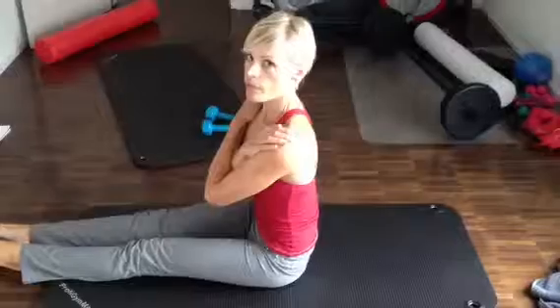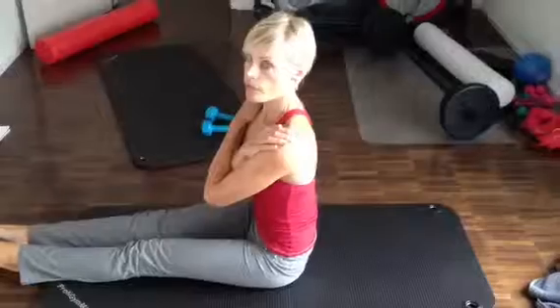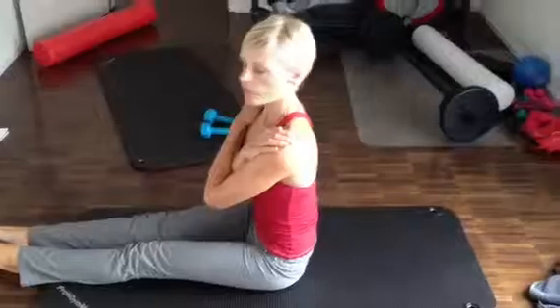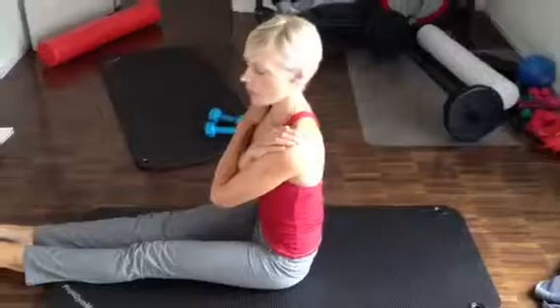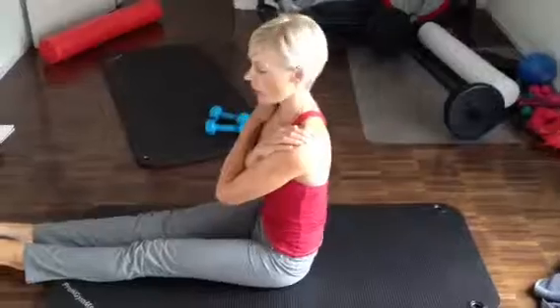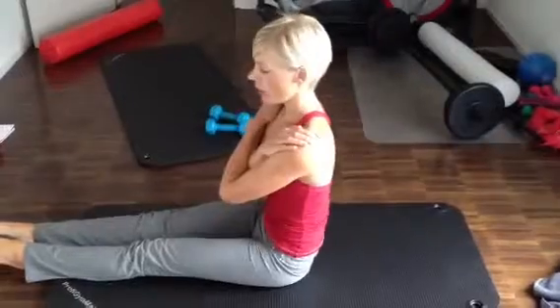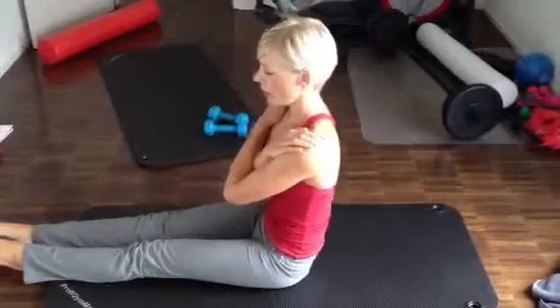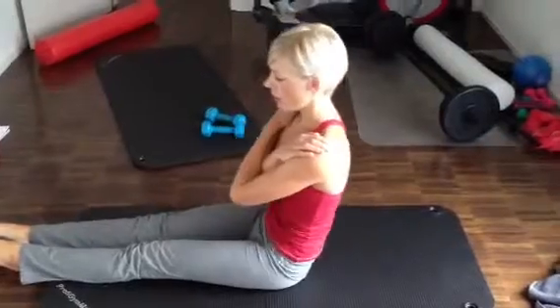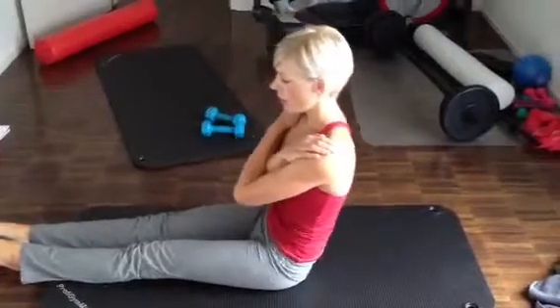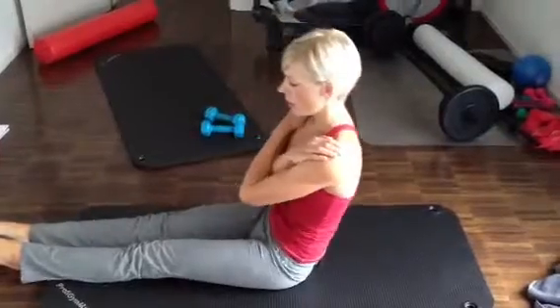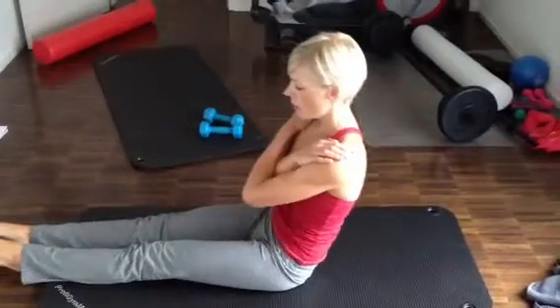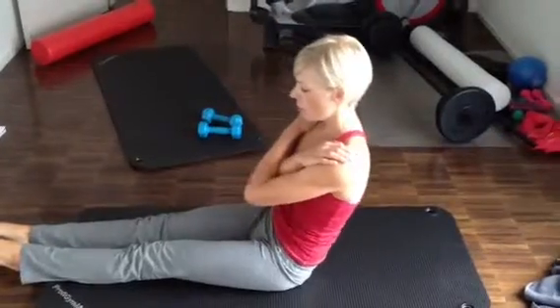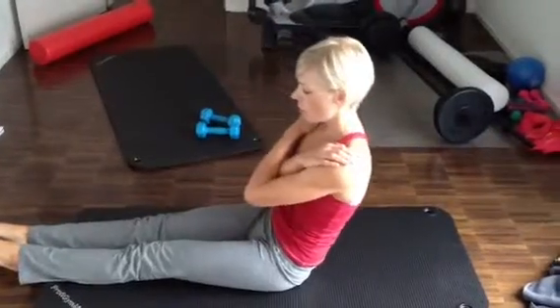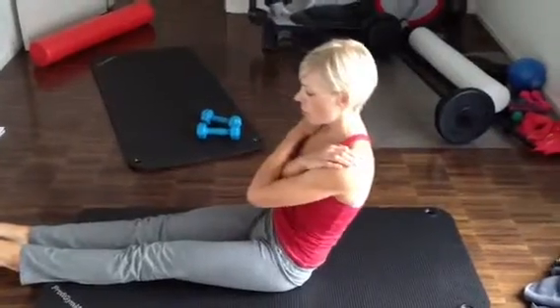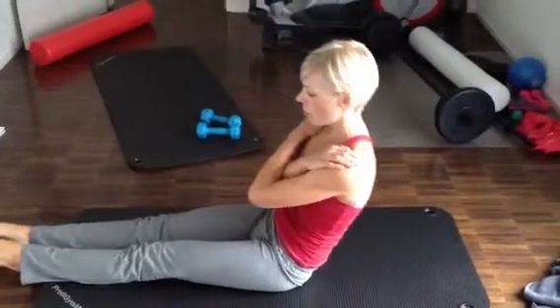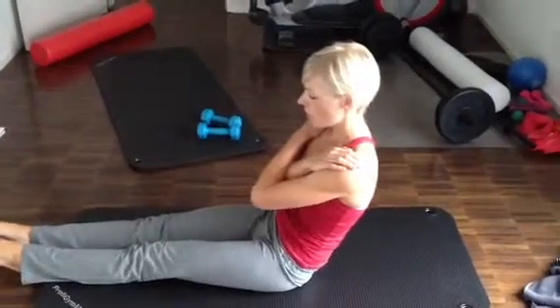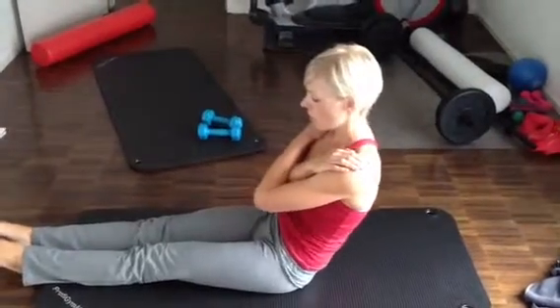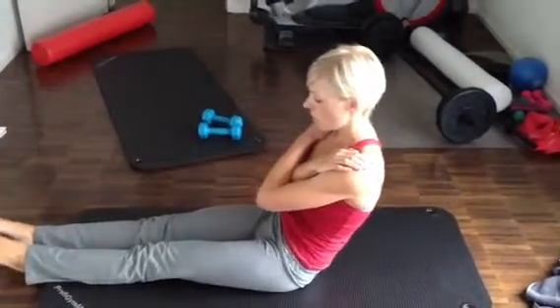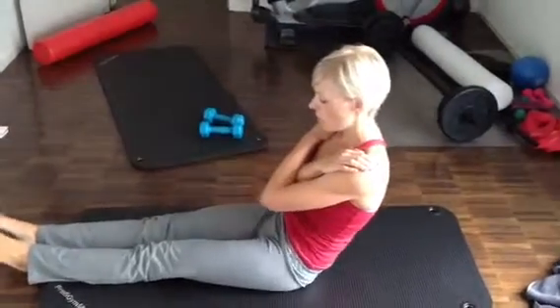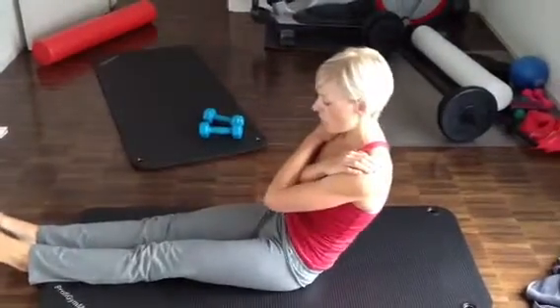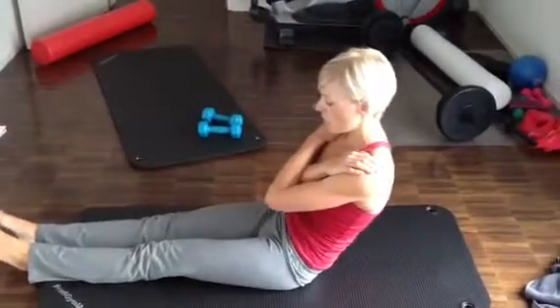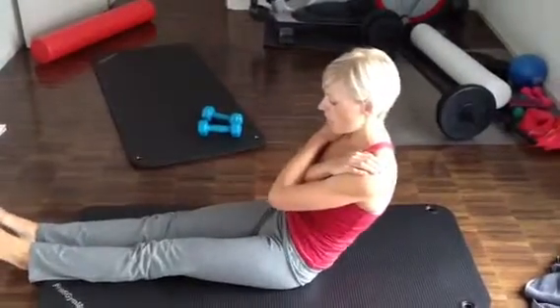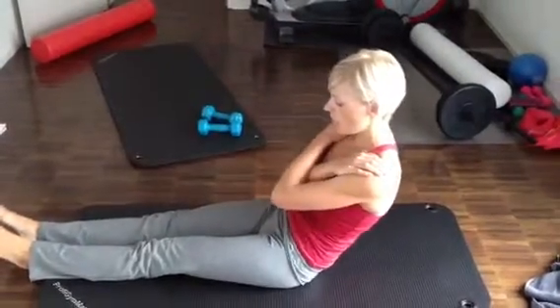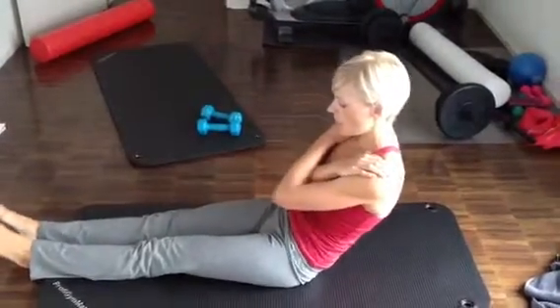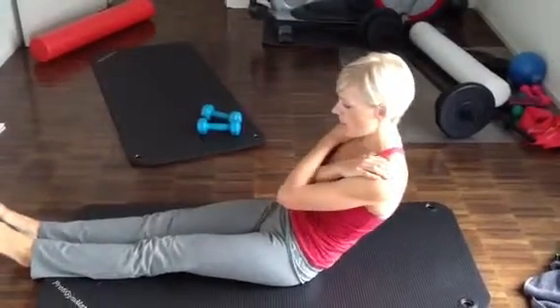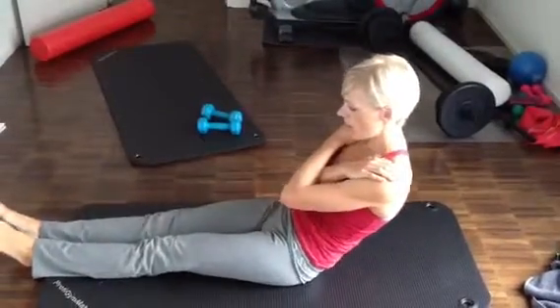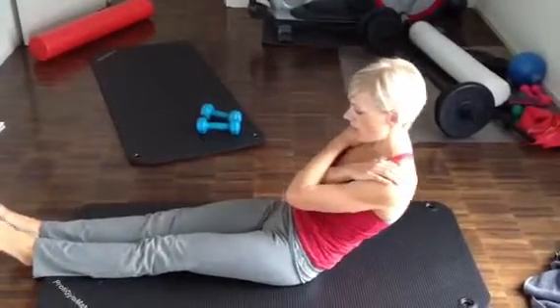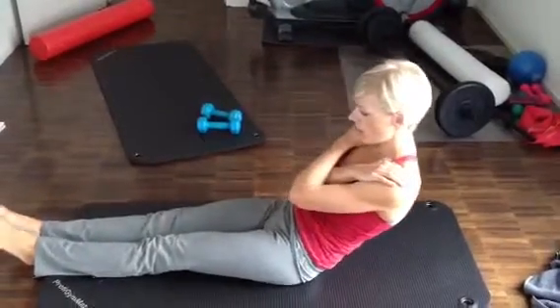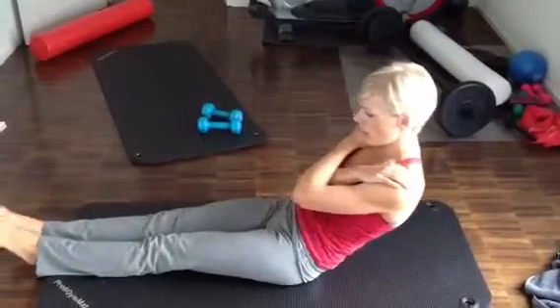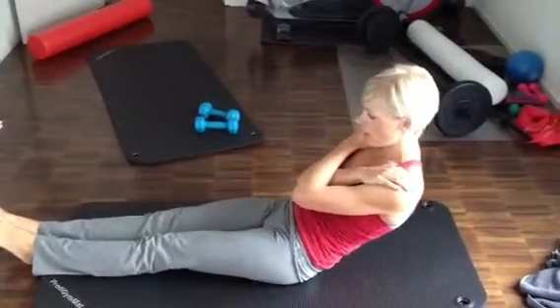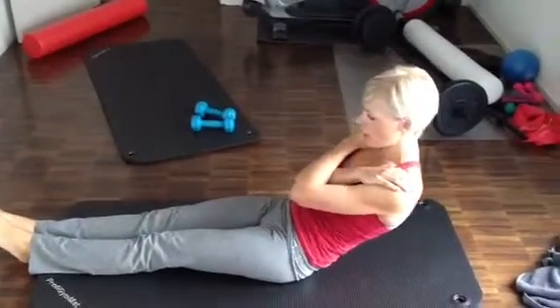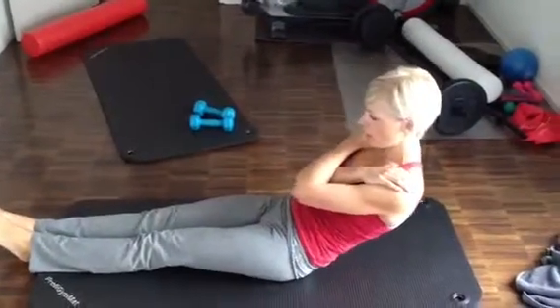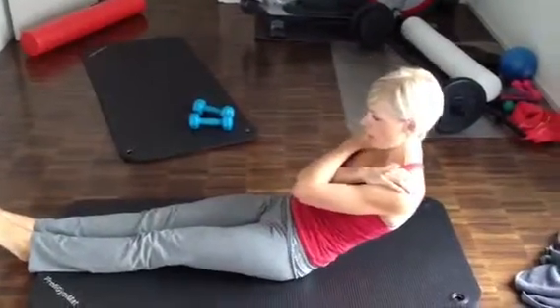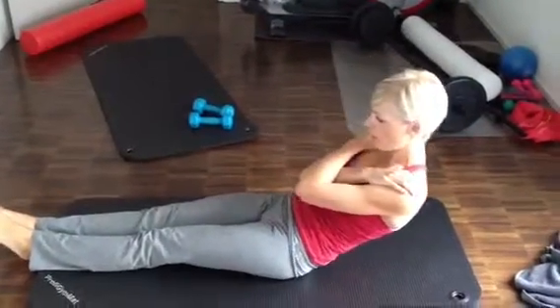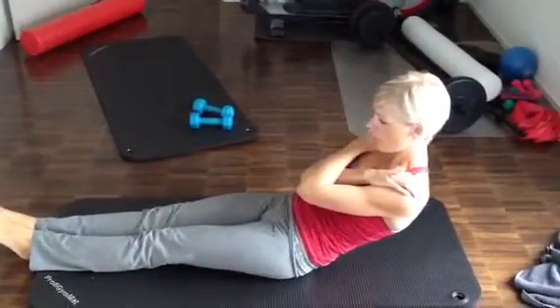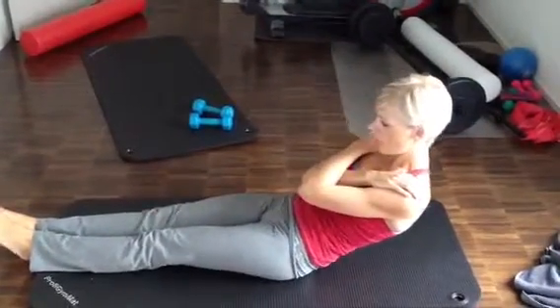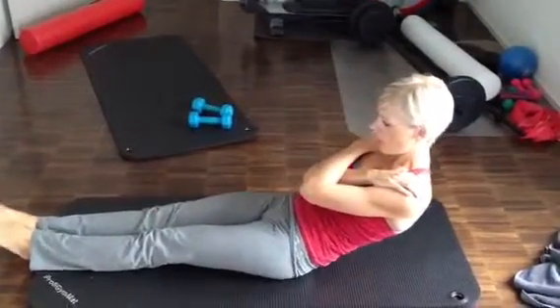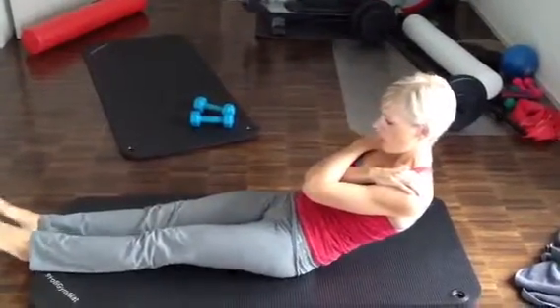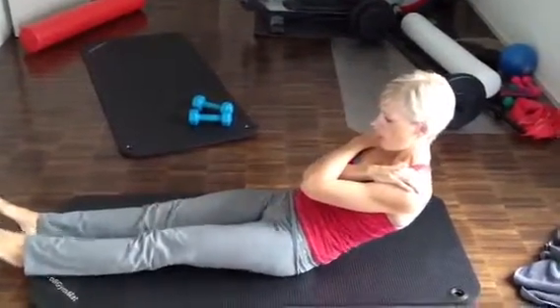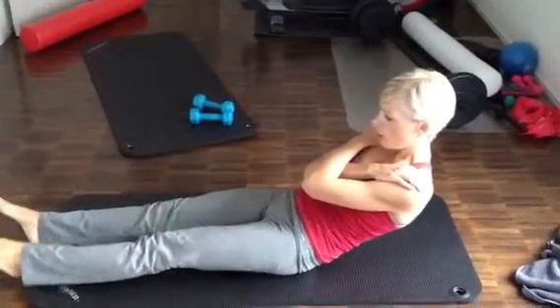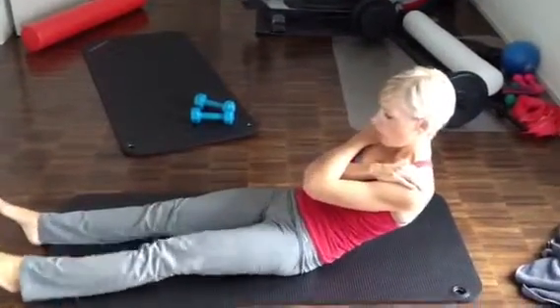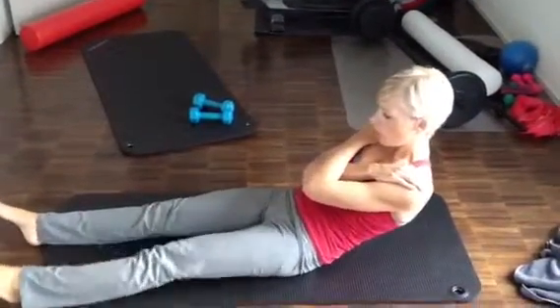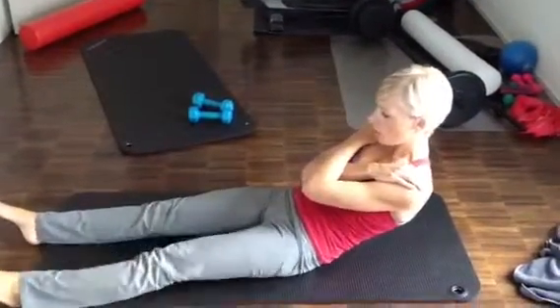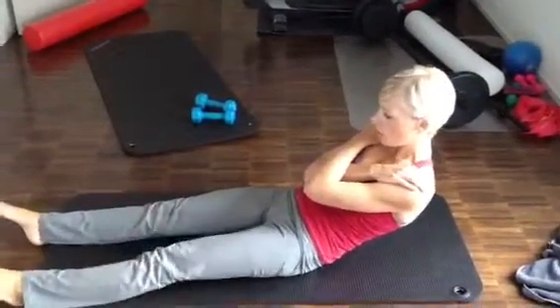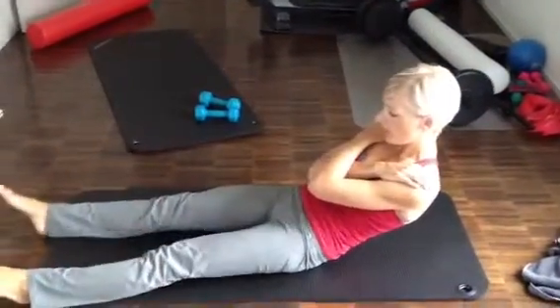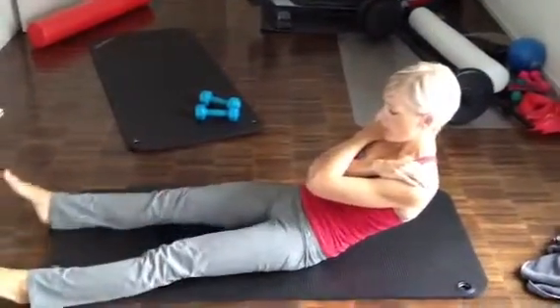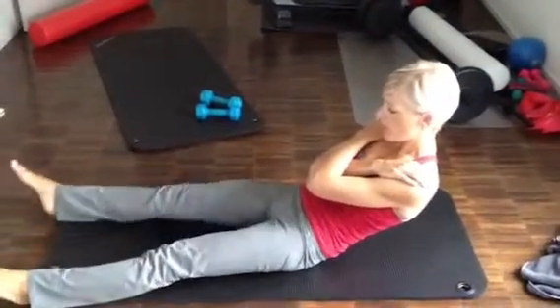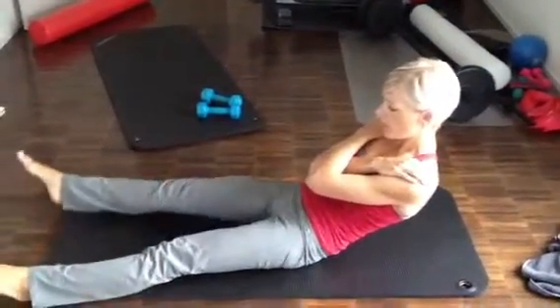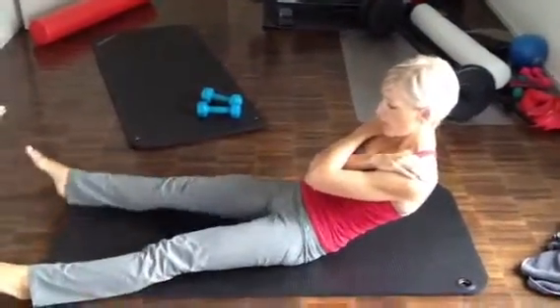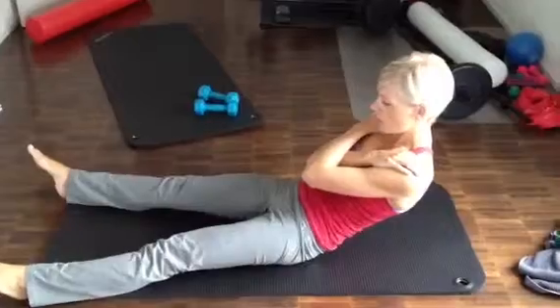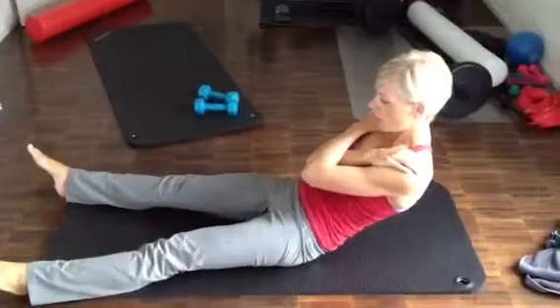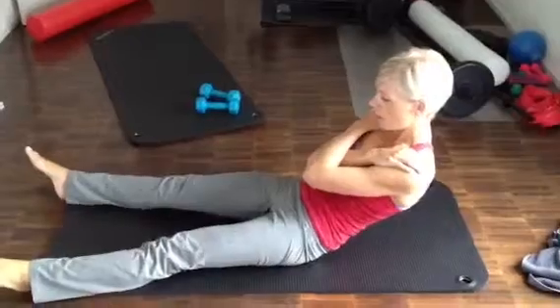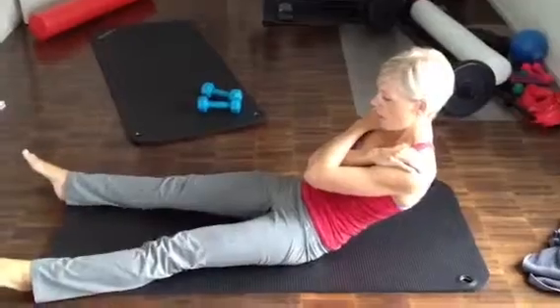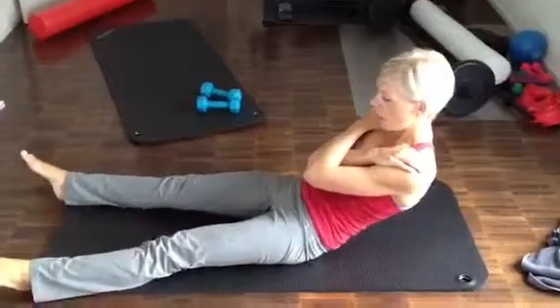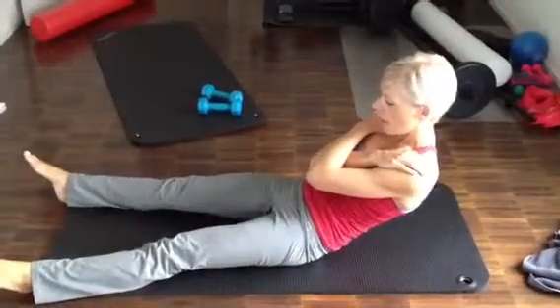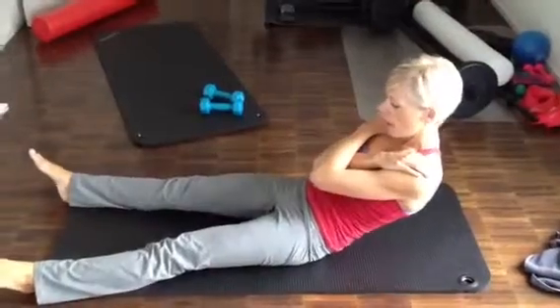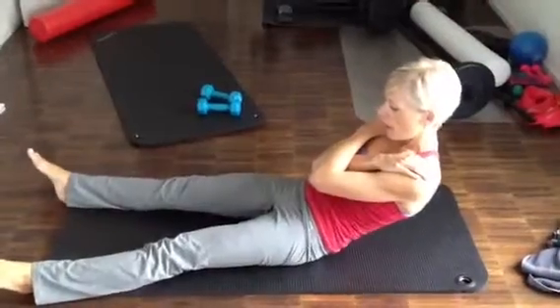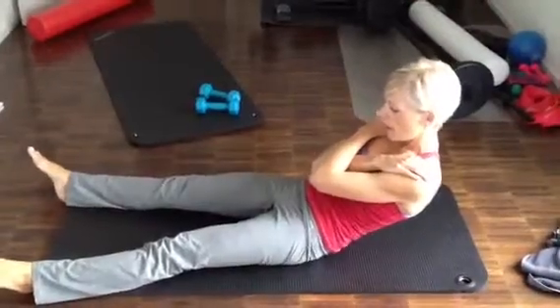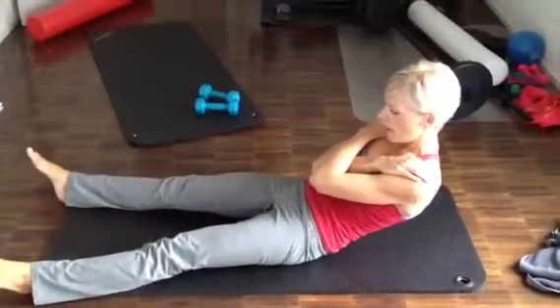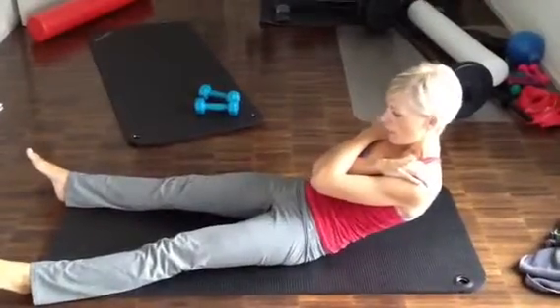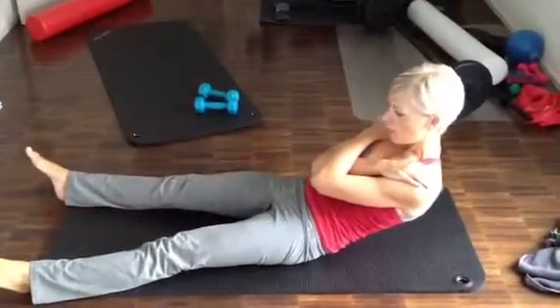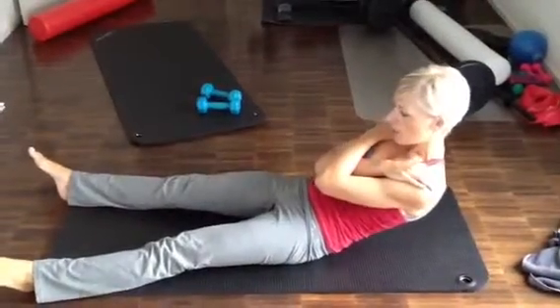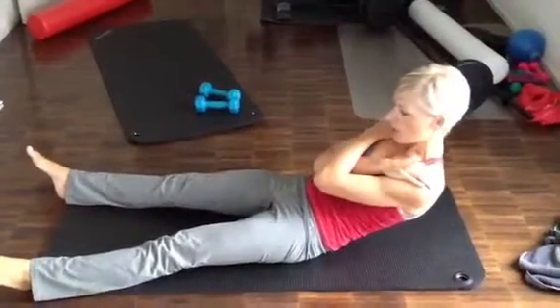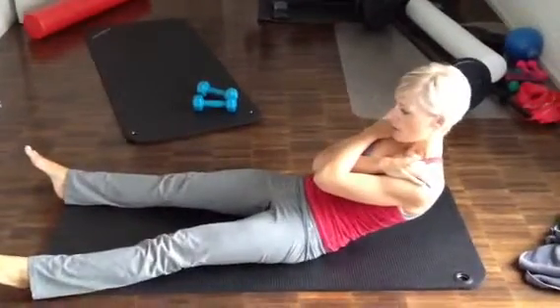Okay, so you tip your pelvis, come down, open your legs, and then come down.